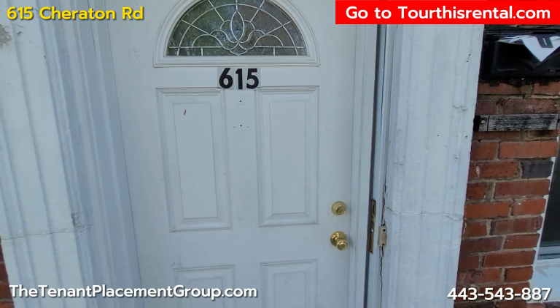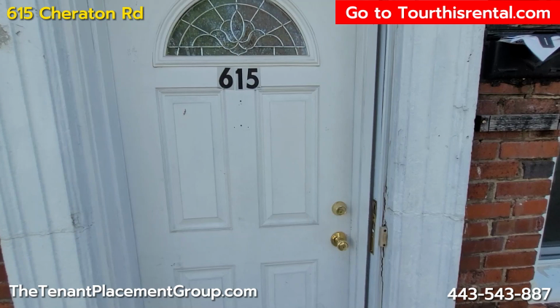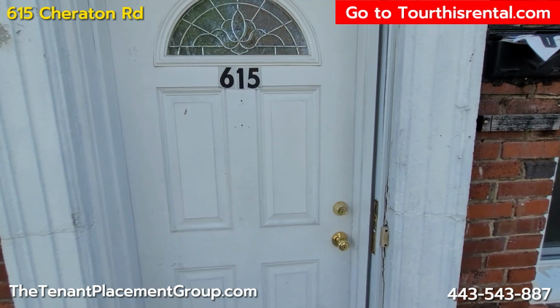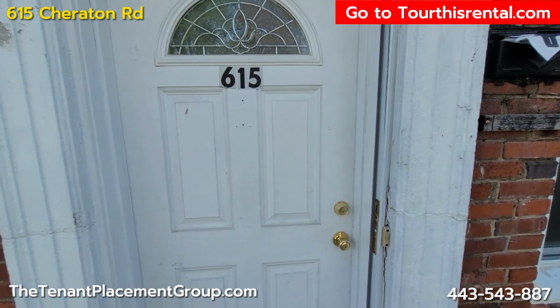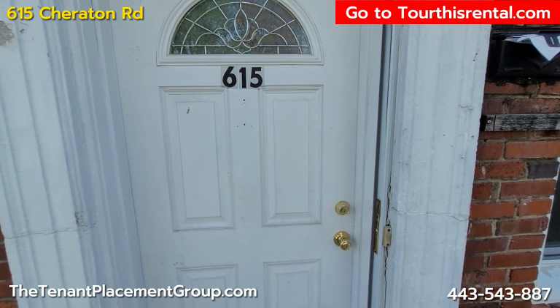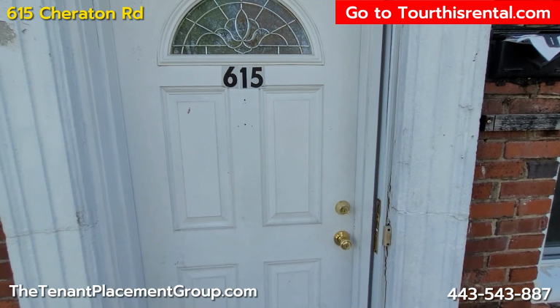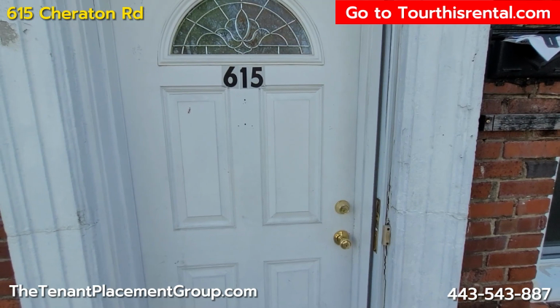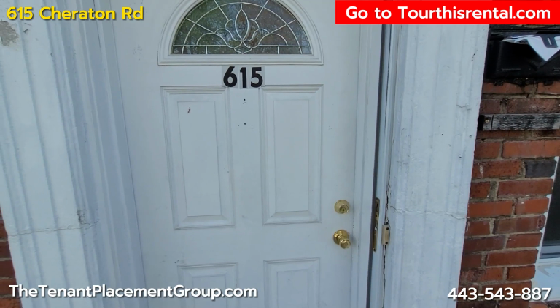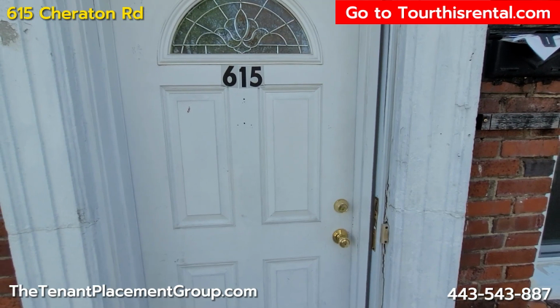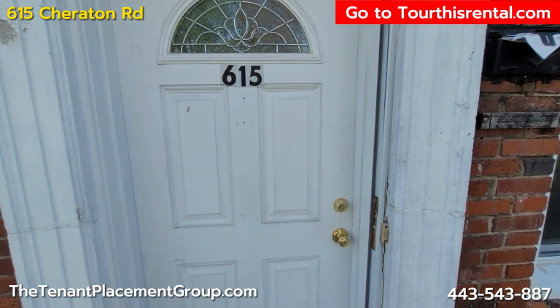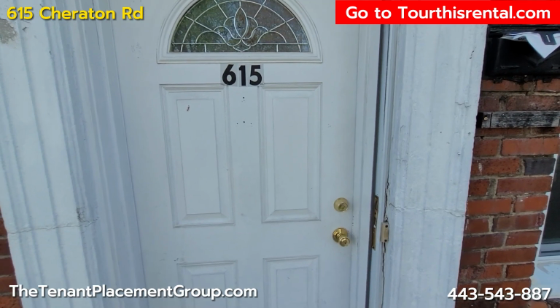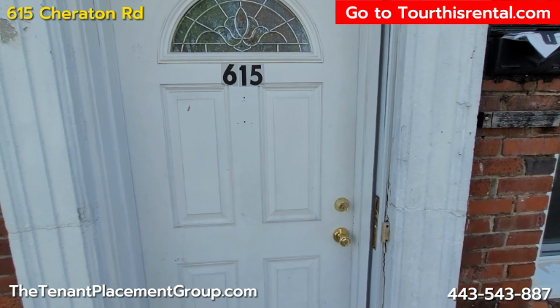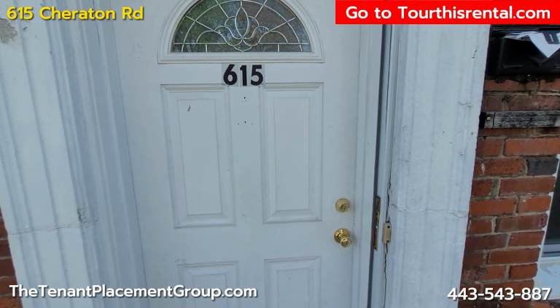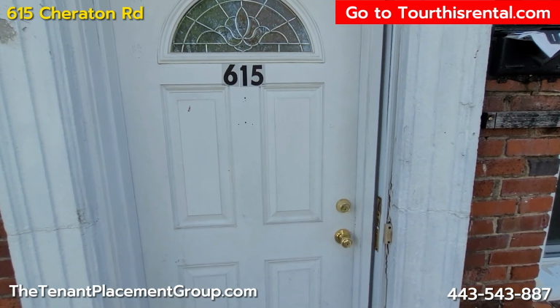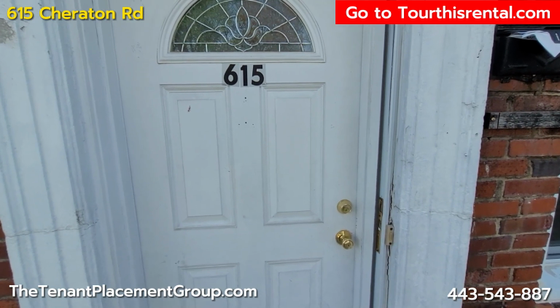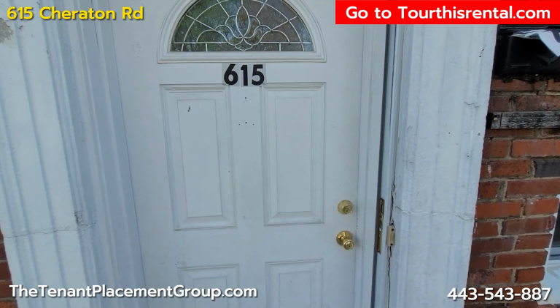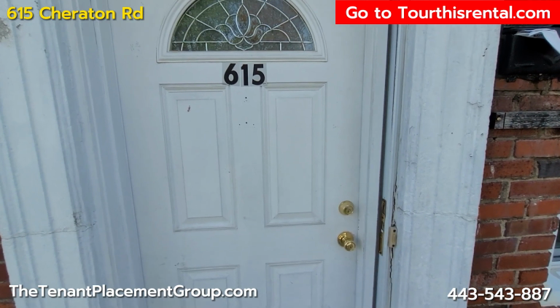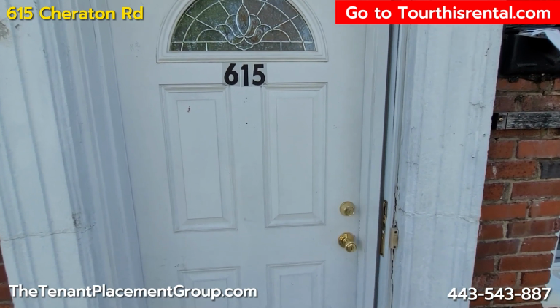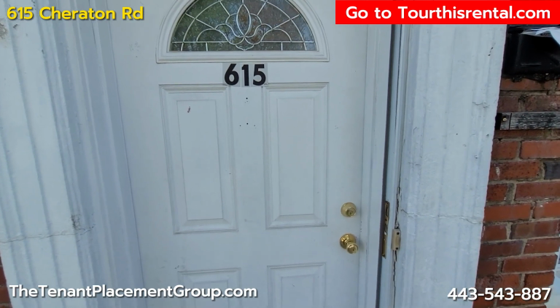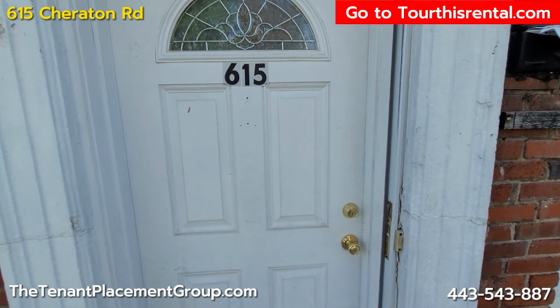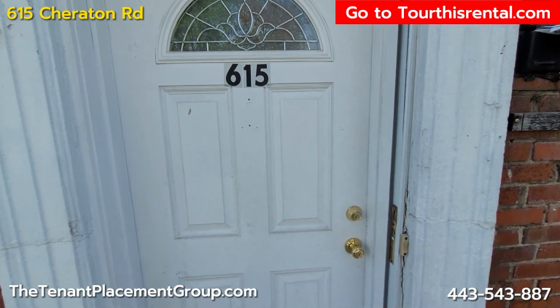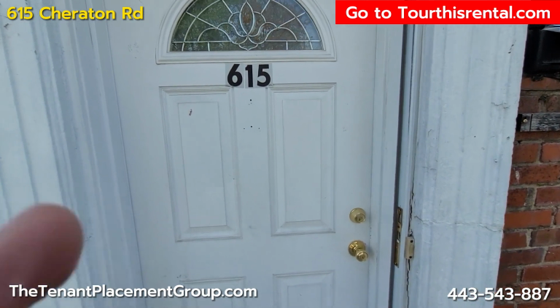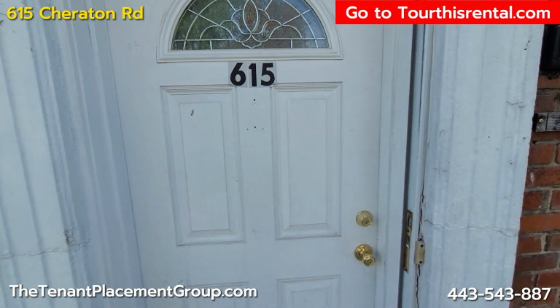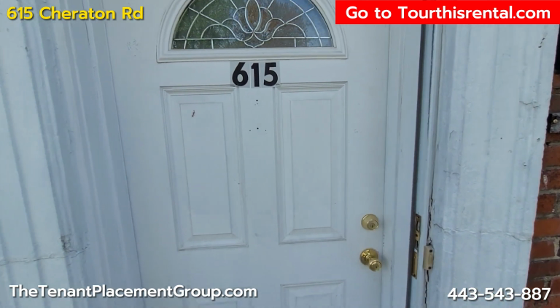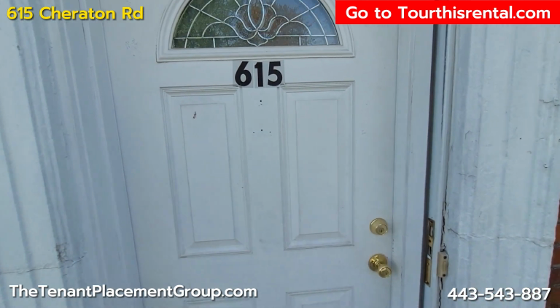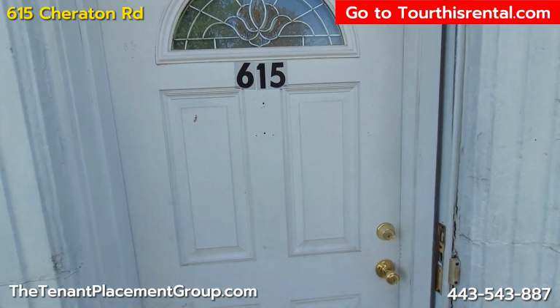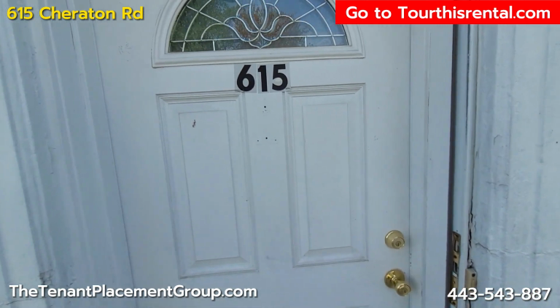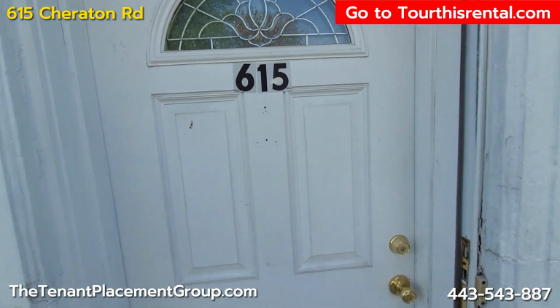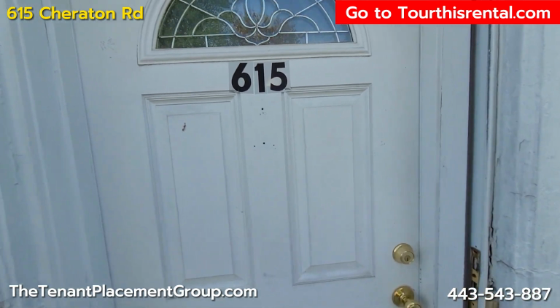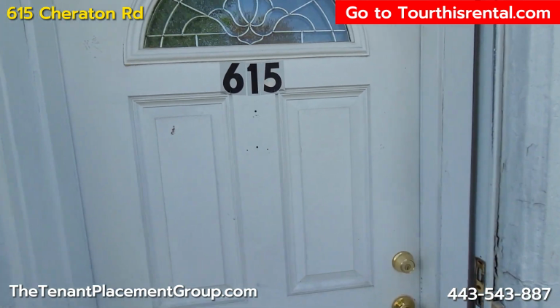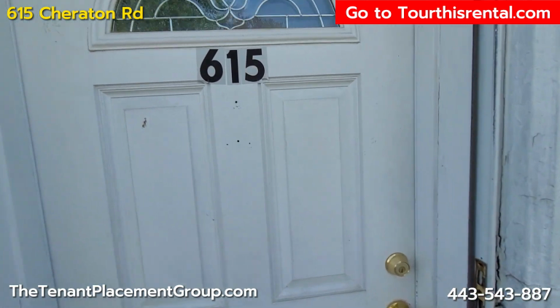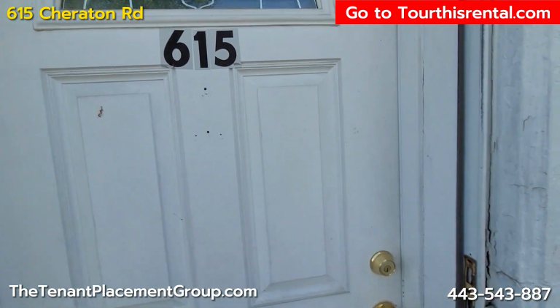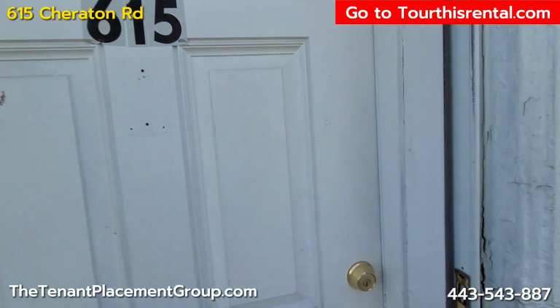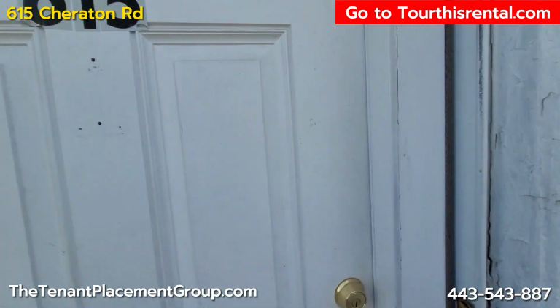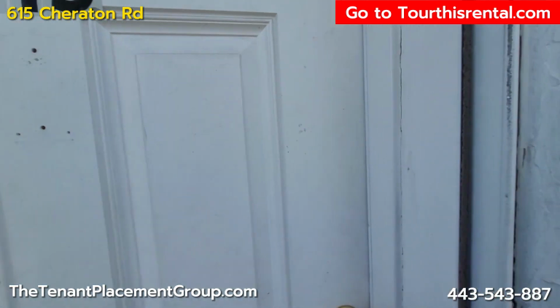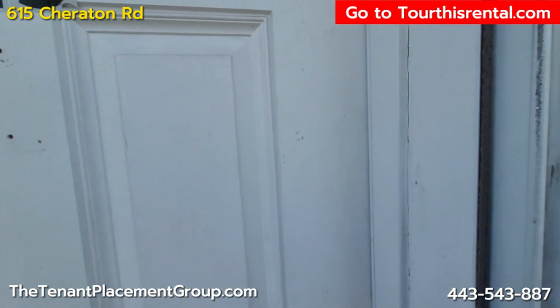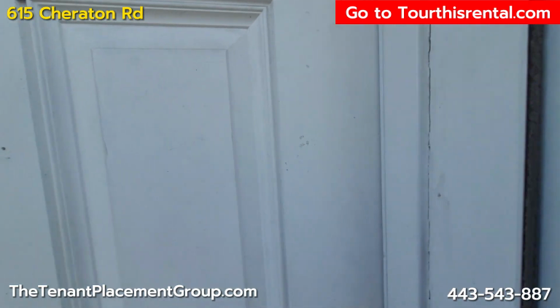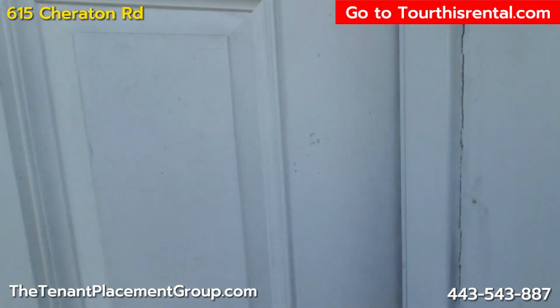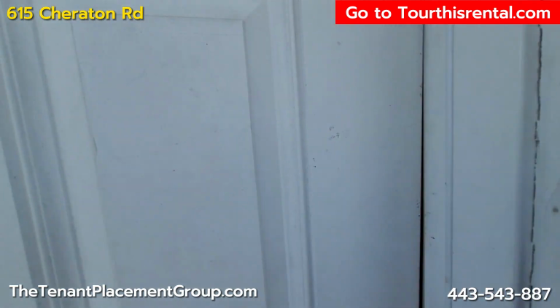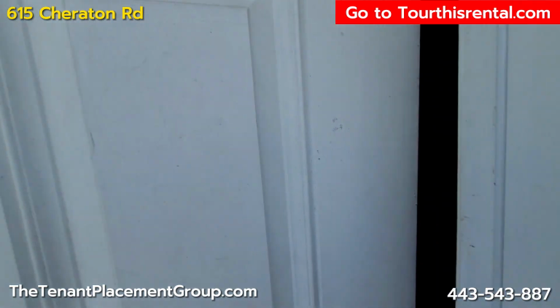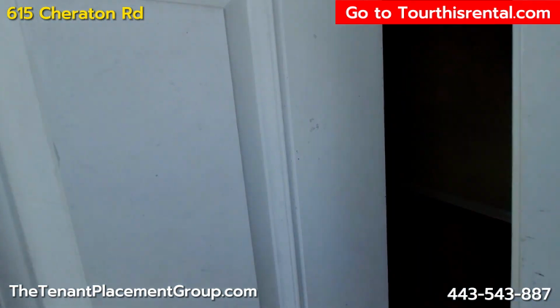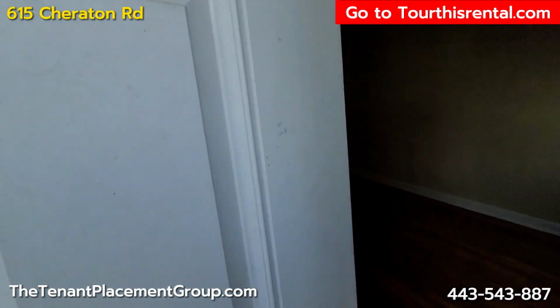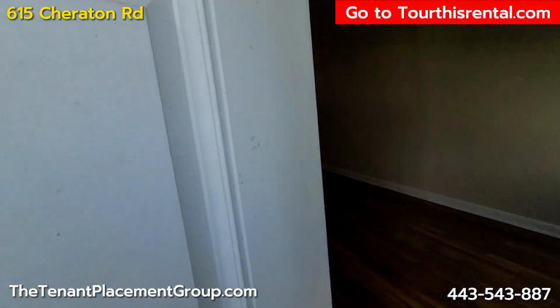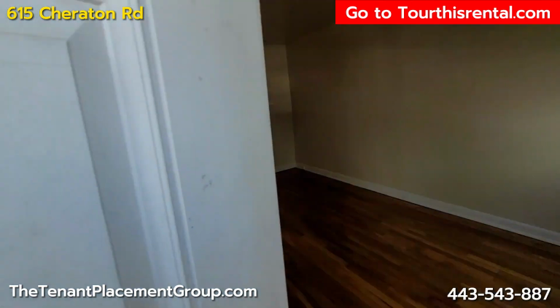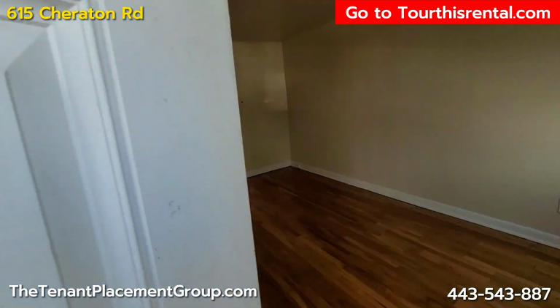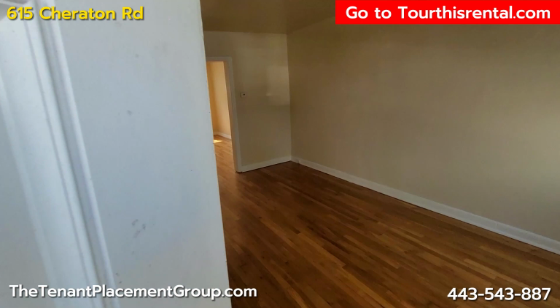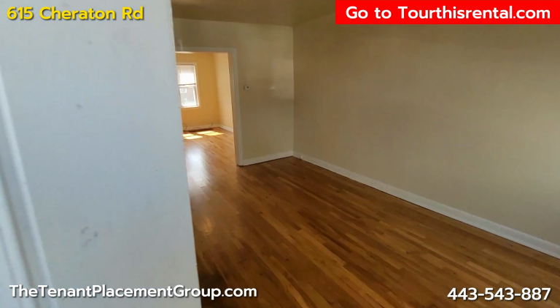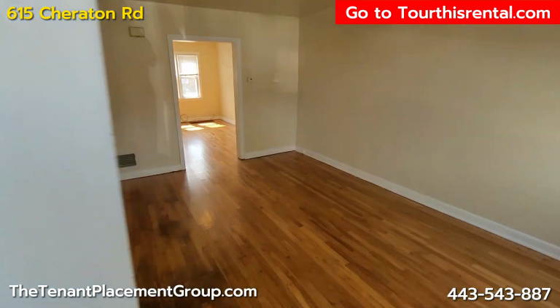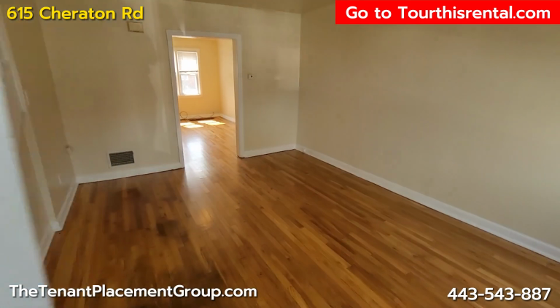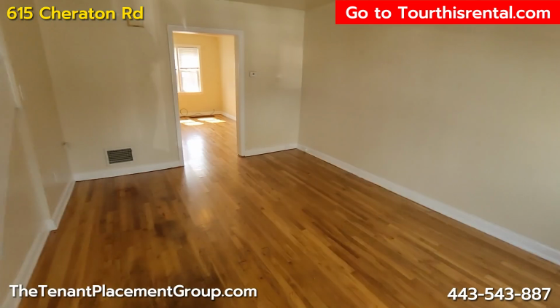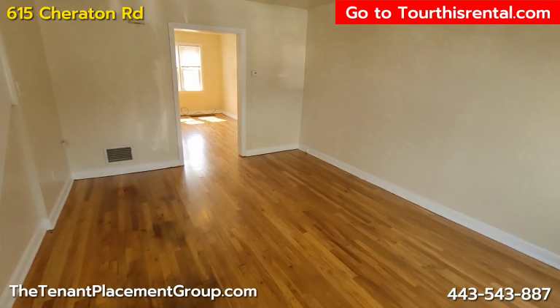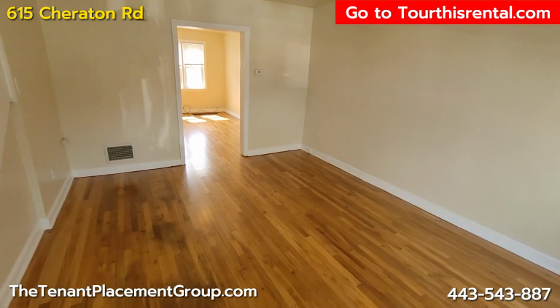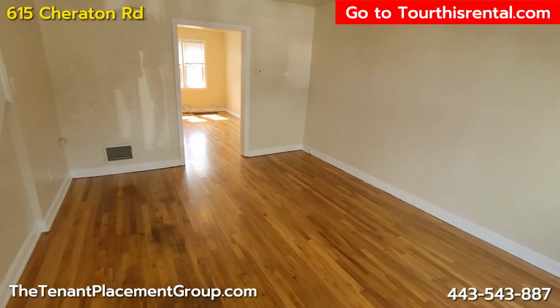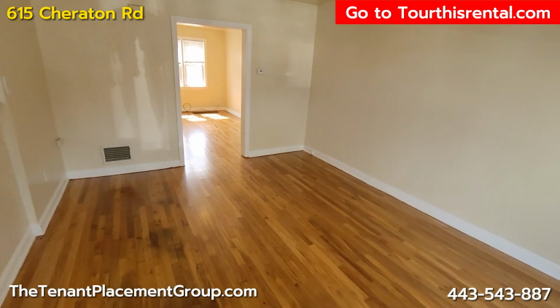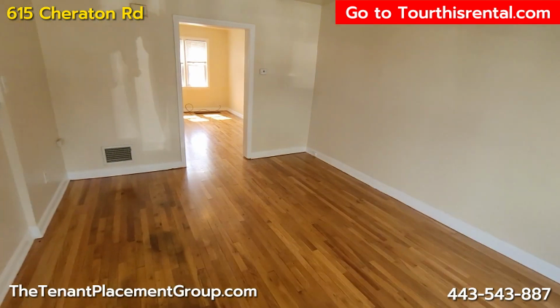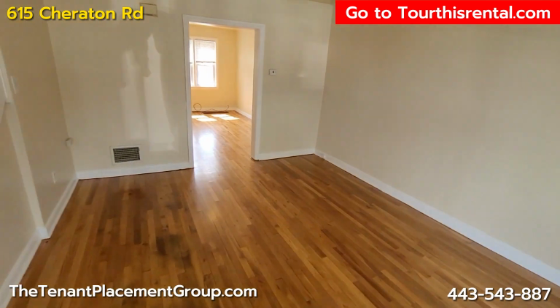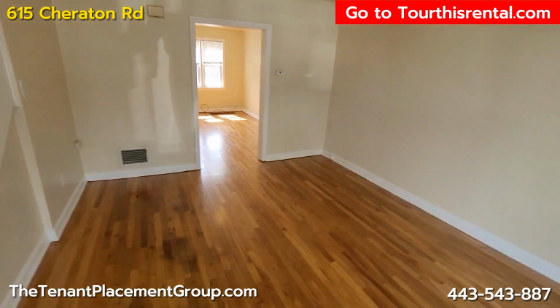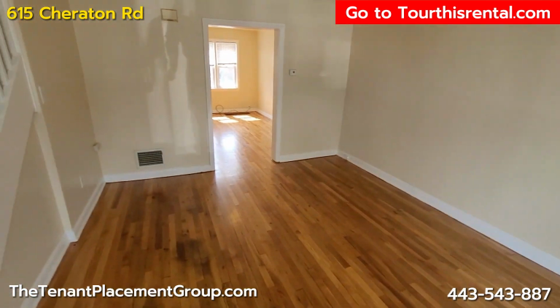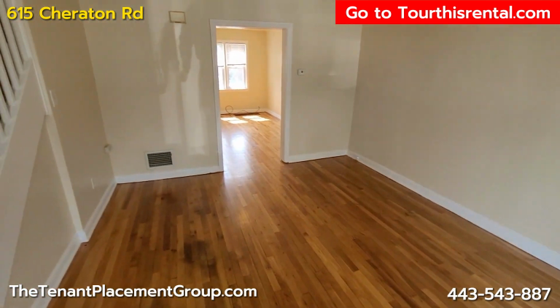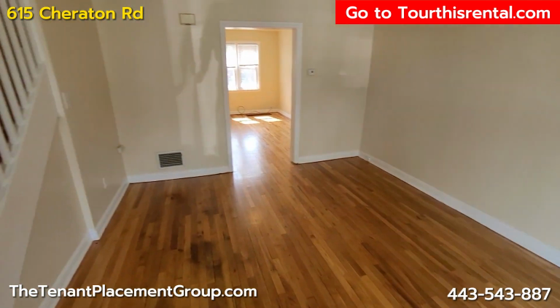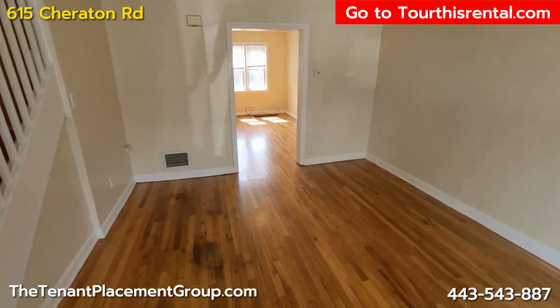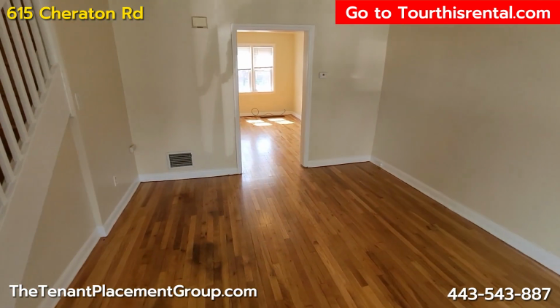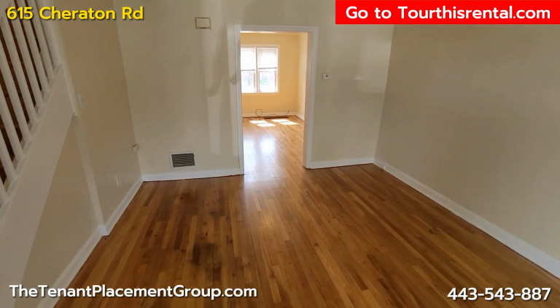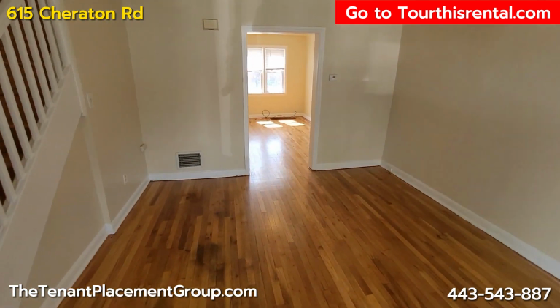Here we are at 615 Sheraton Road, a three bedroom. Let's take a look.